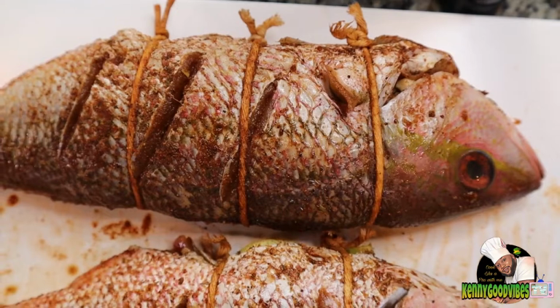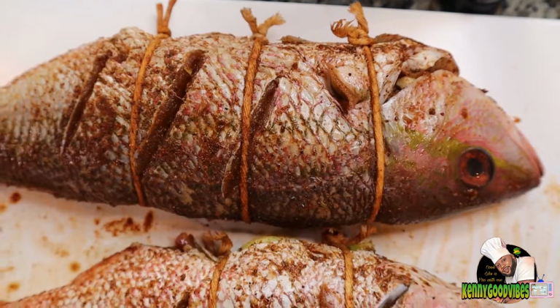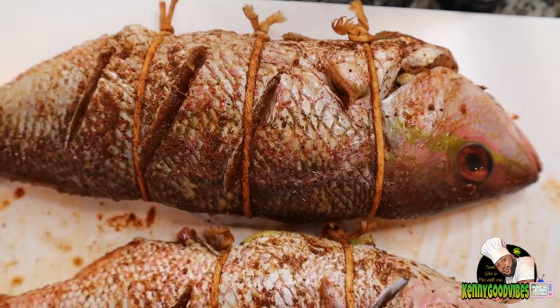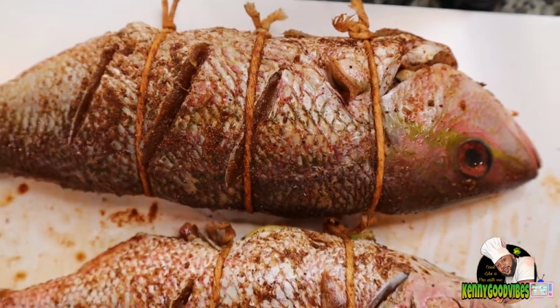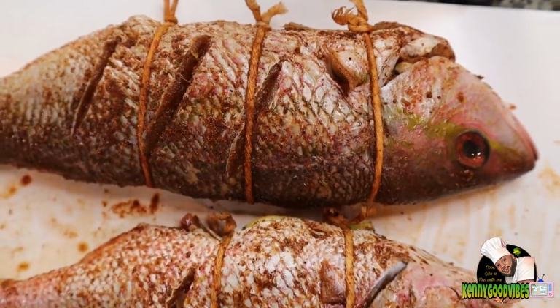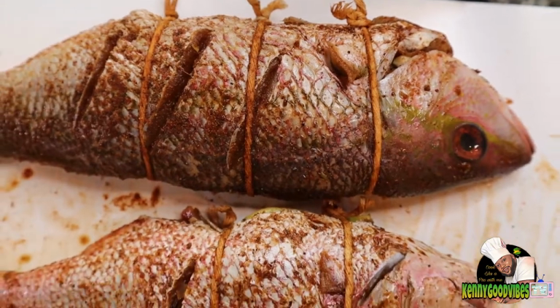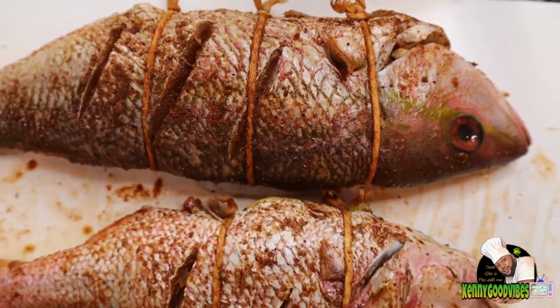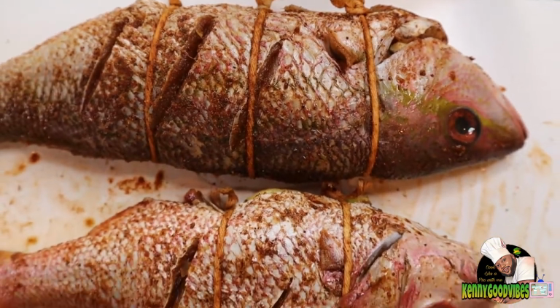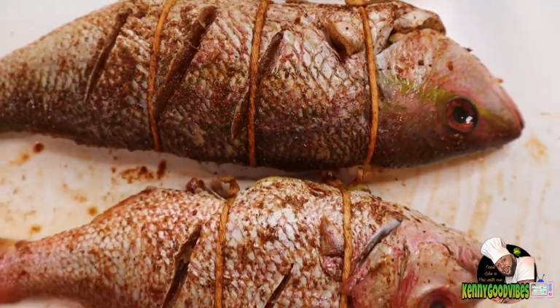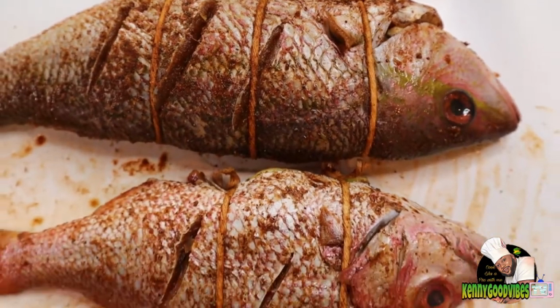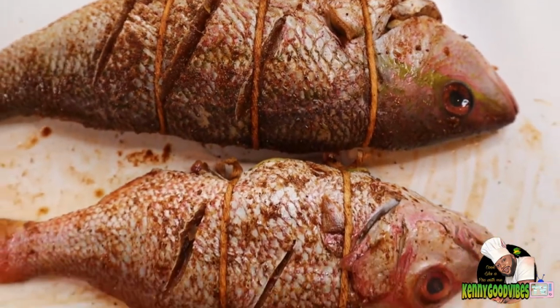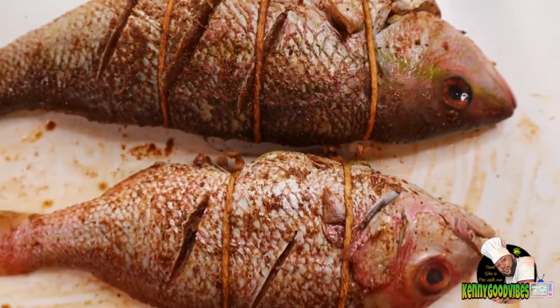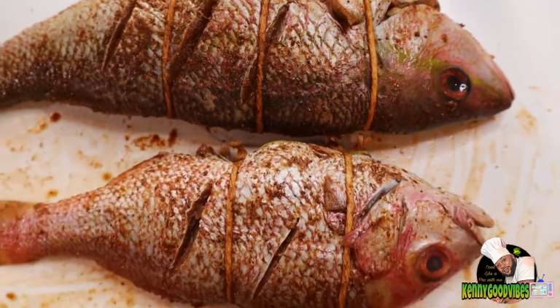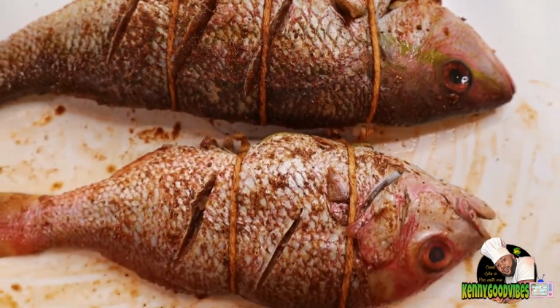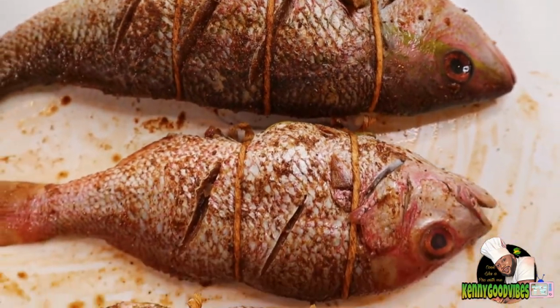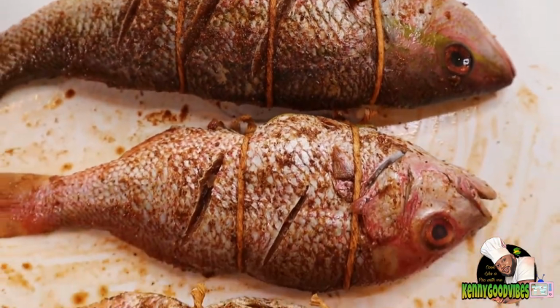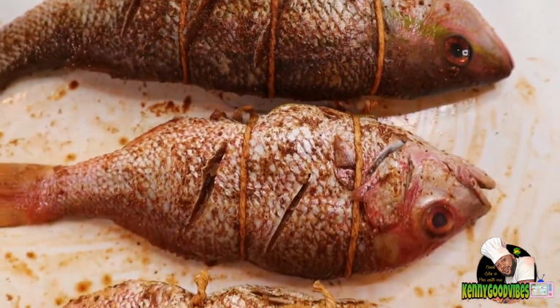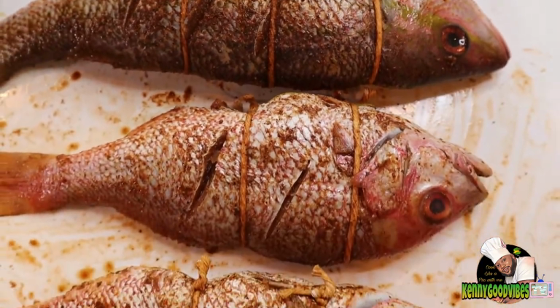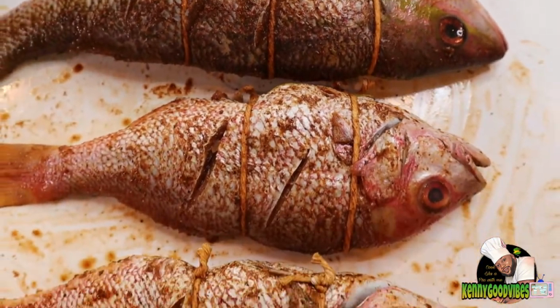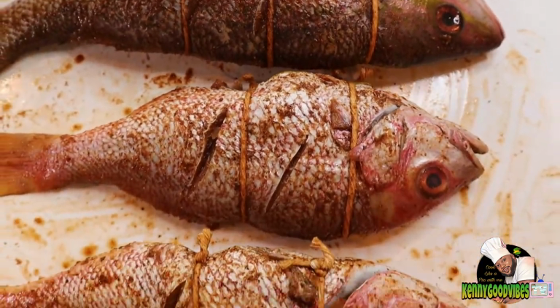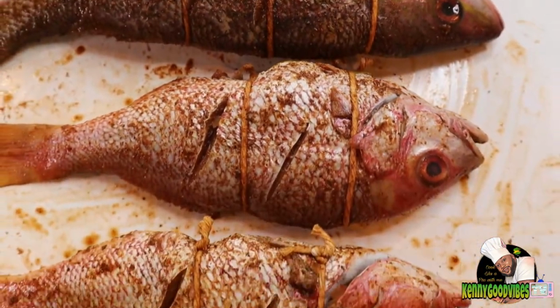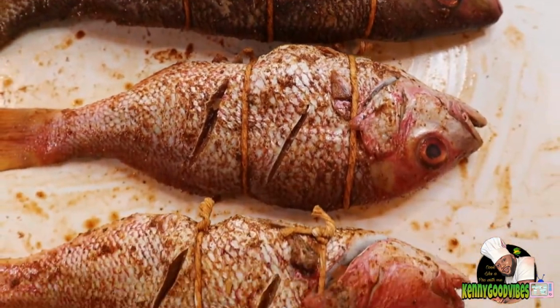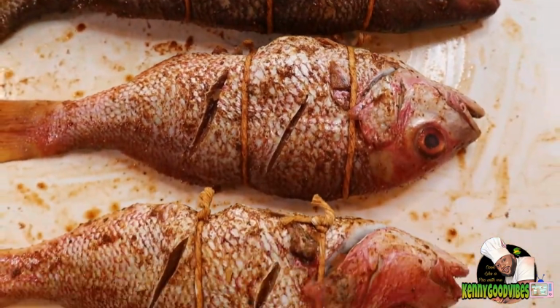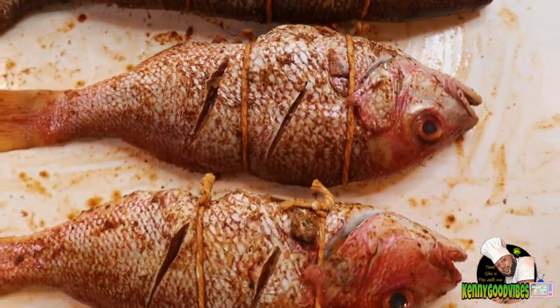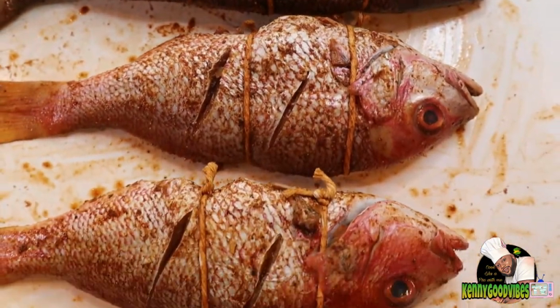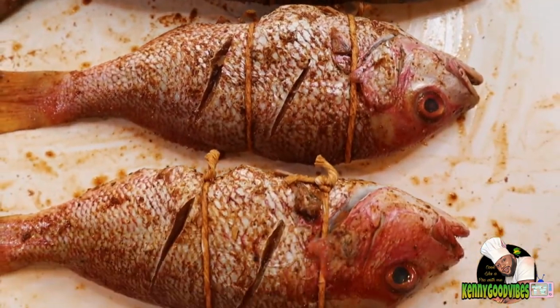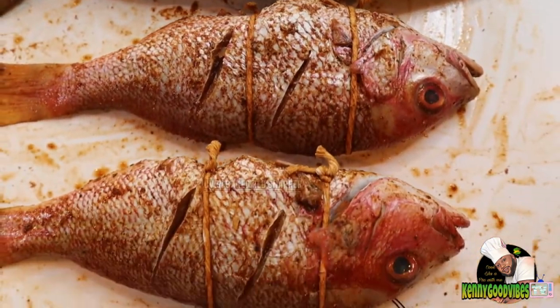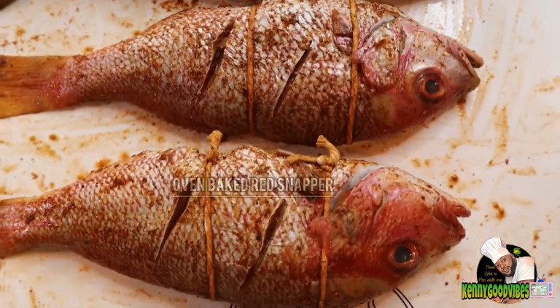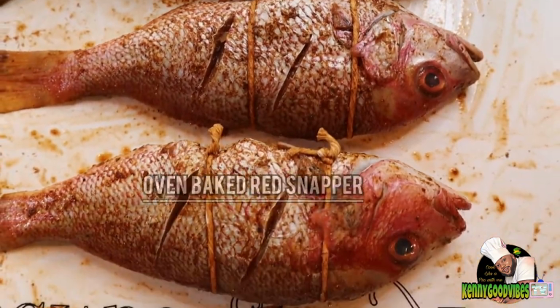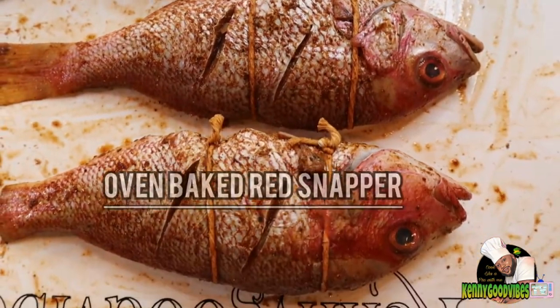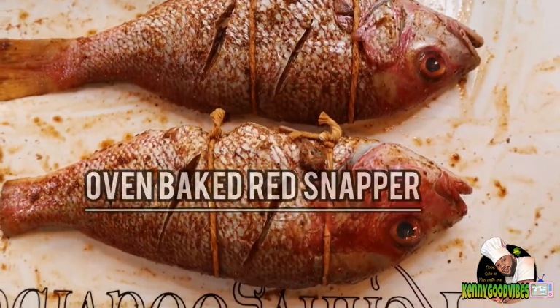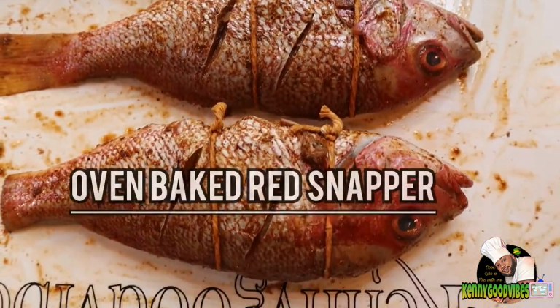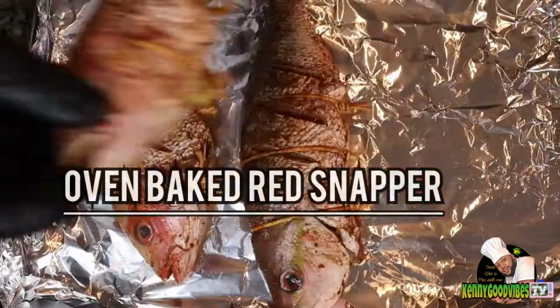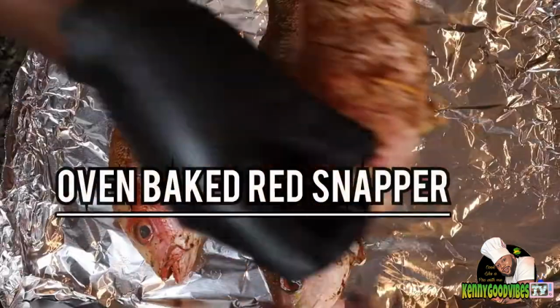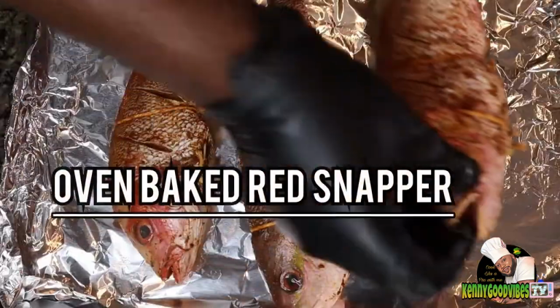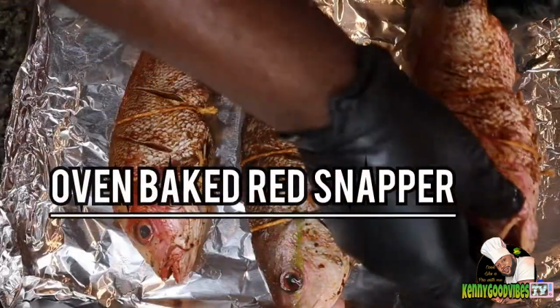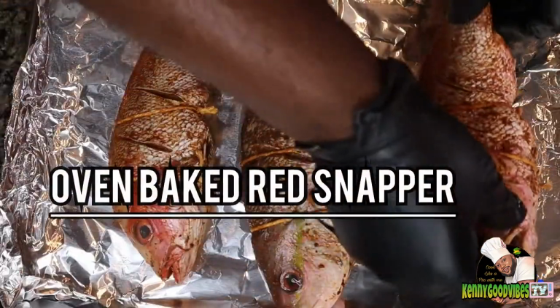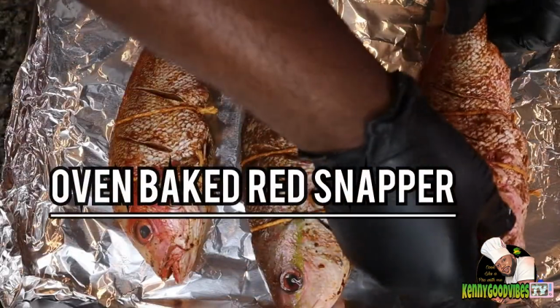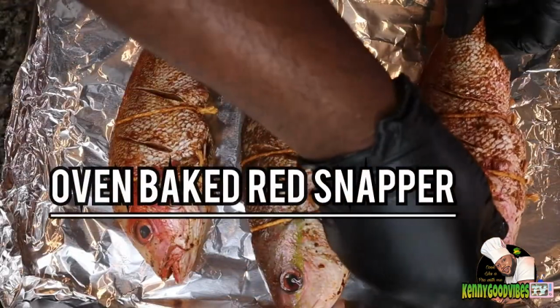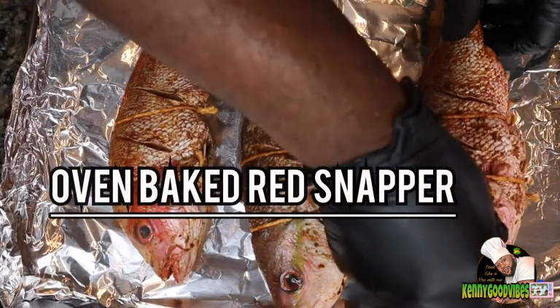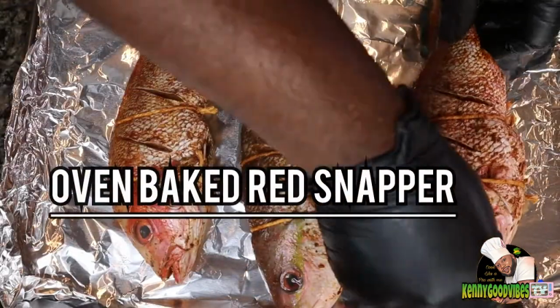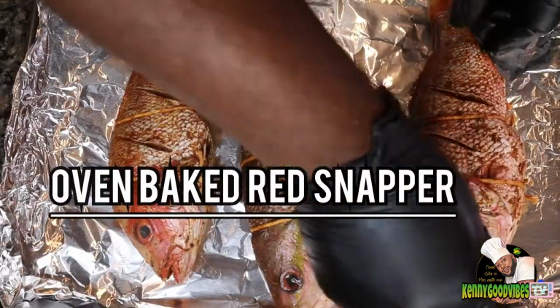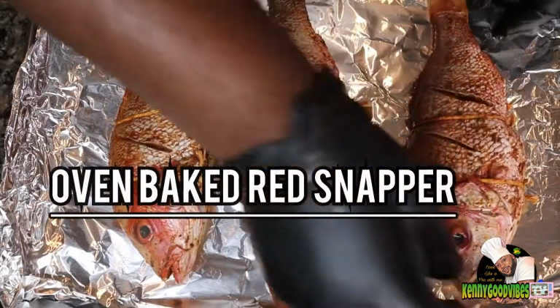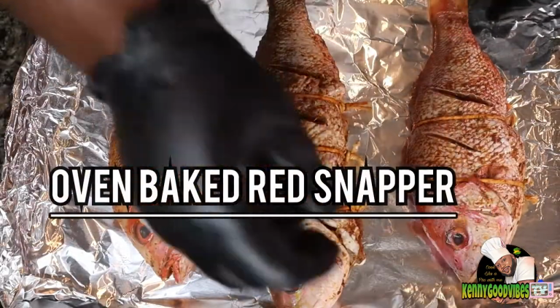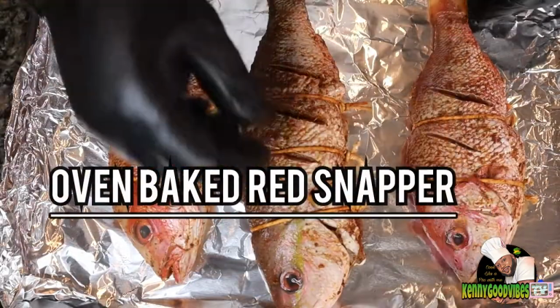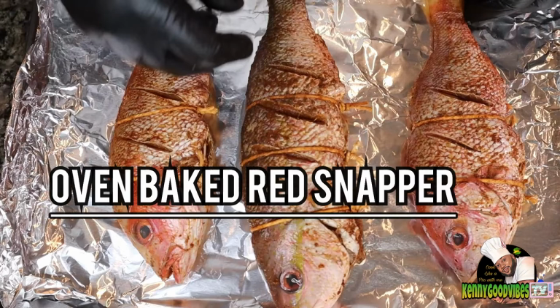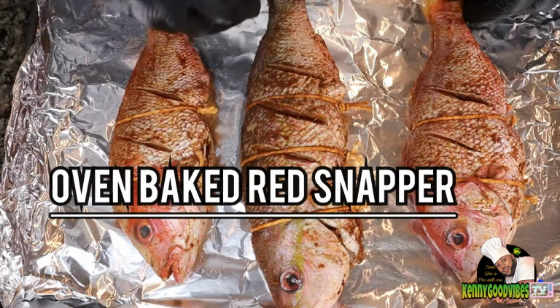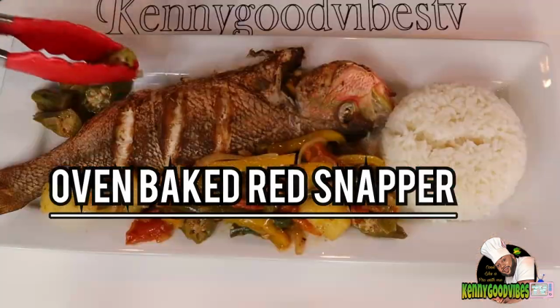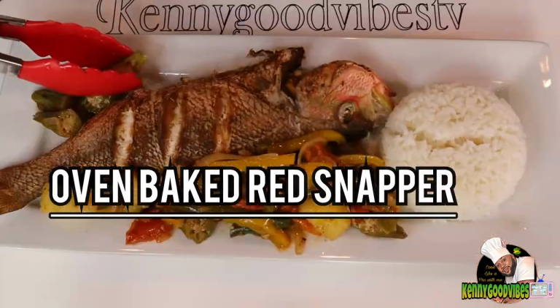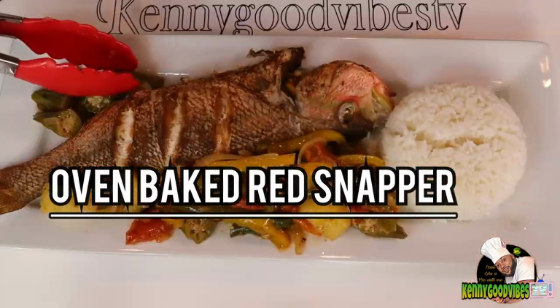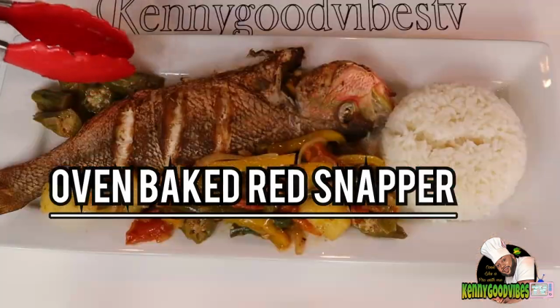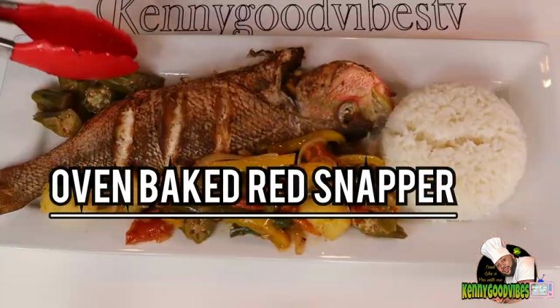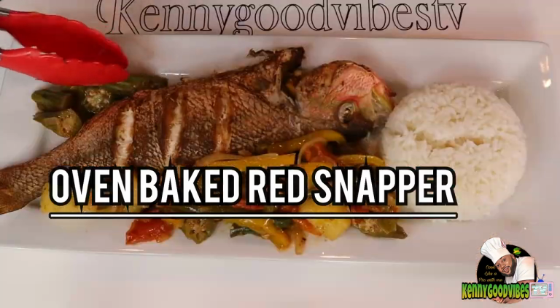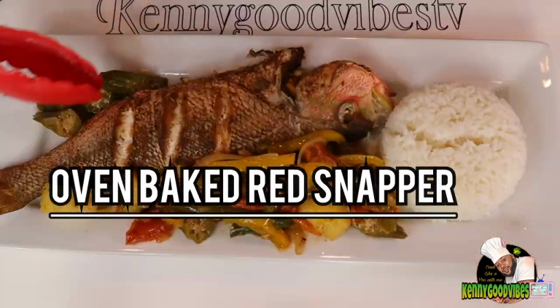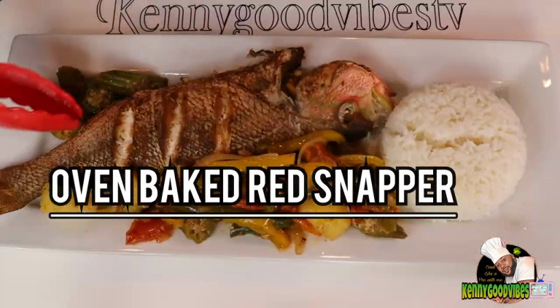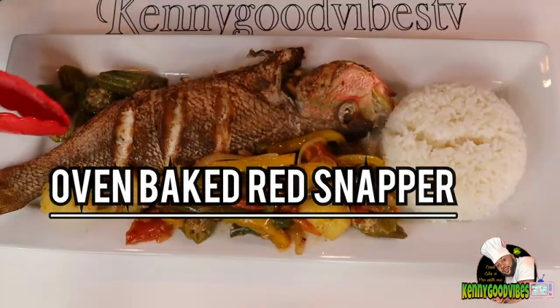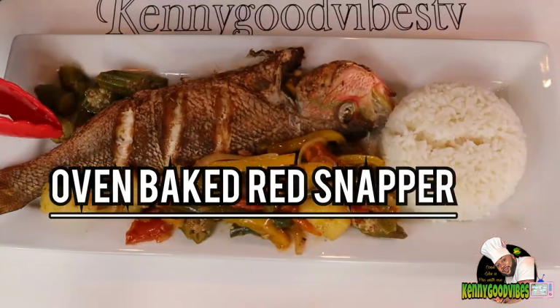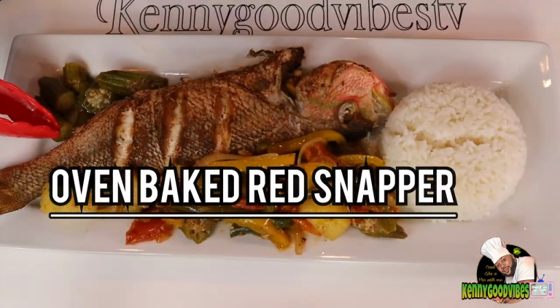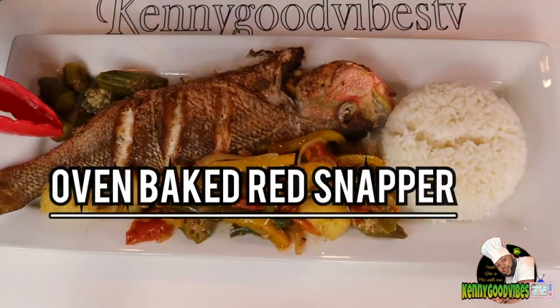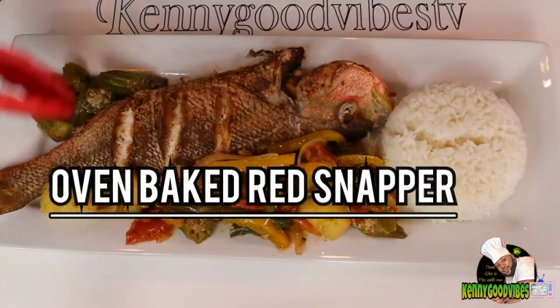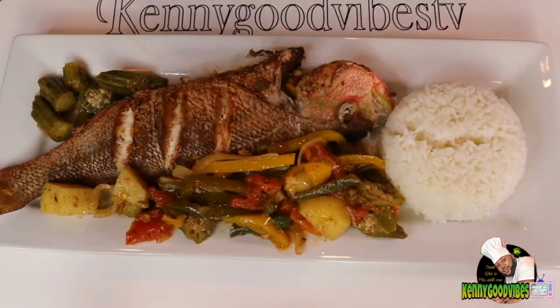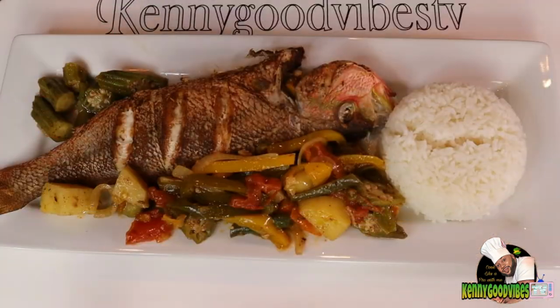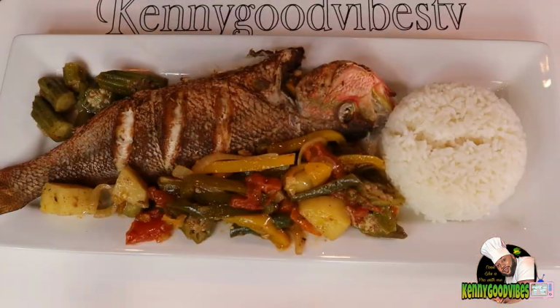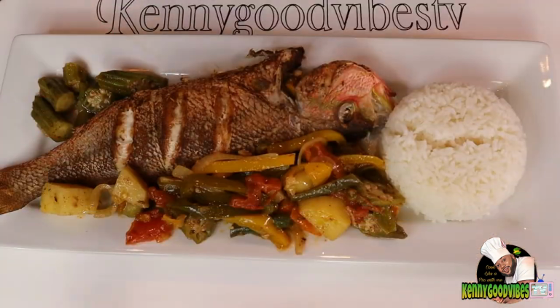What's up my beautiful people, welcome back to my kitchen. Today on the menu we have some oven baked red snapper.